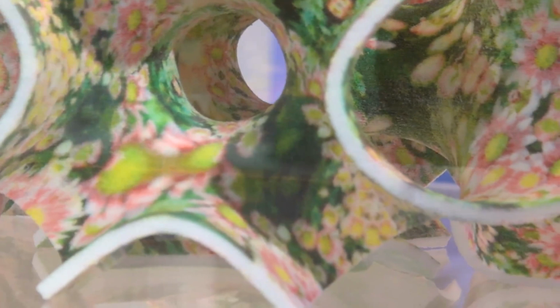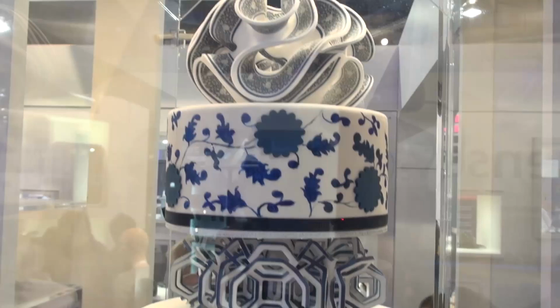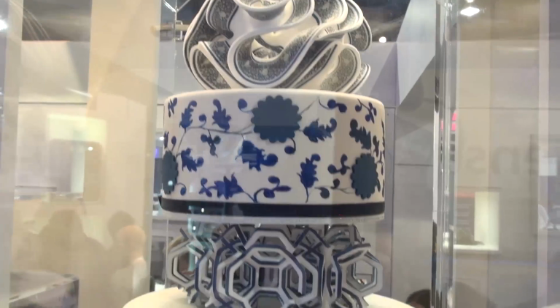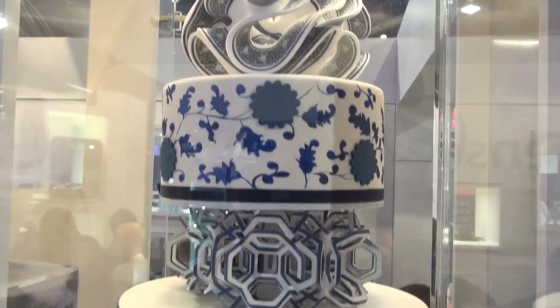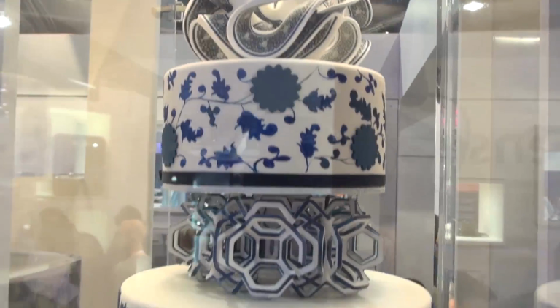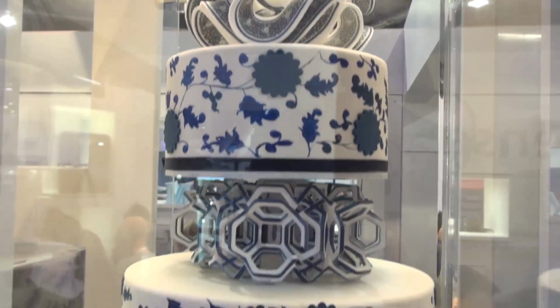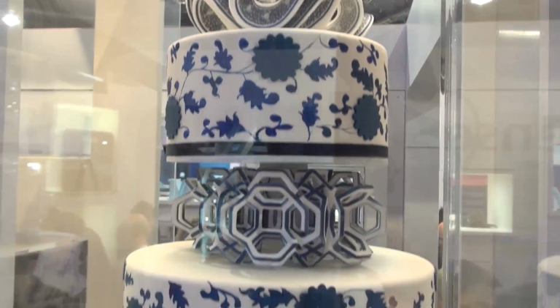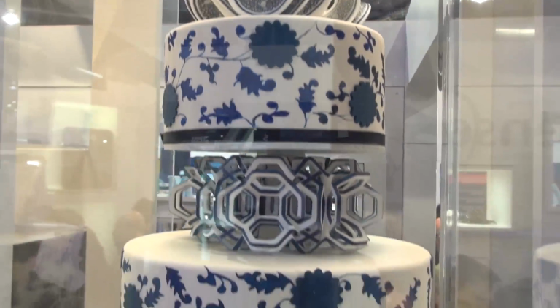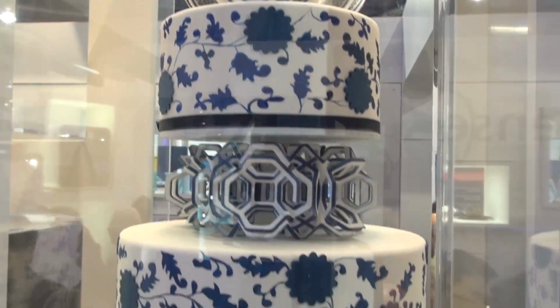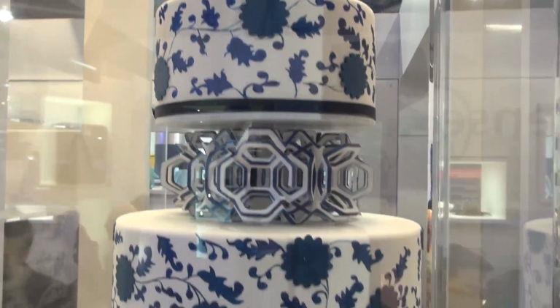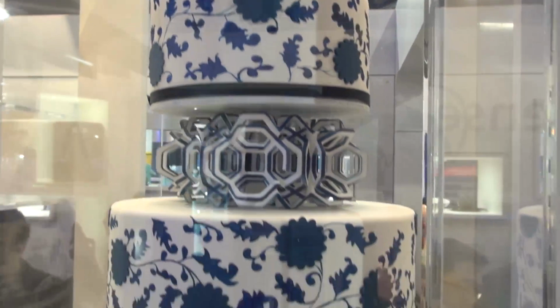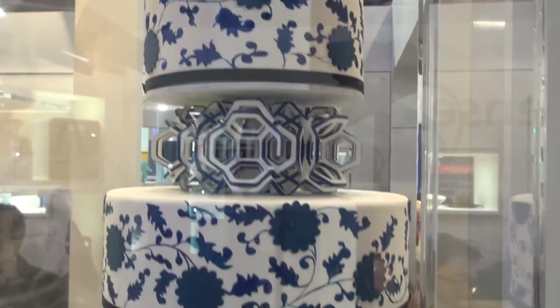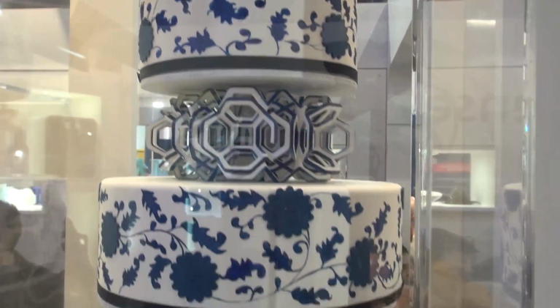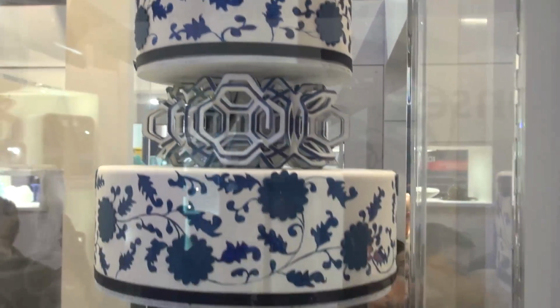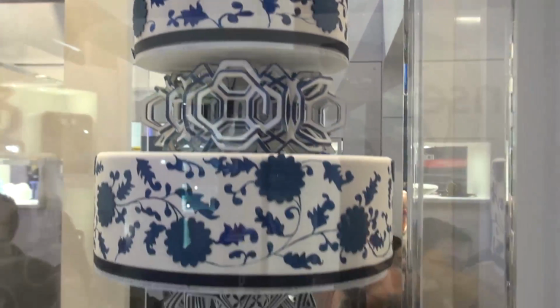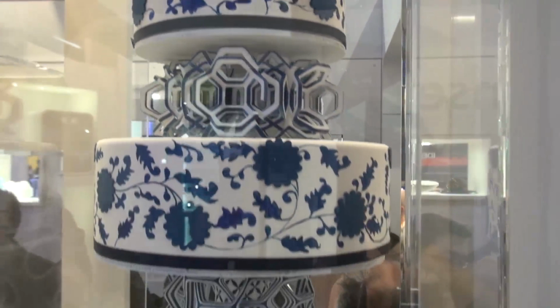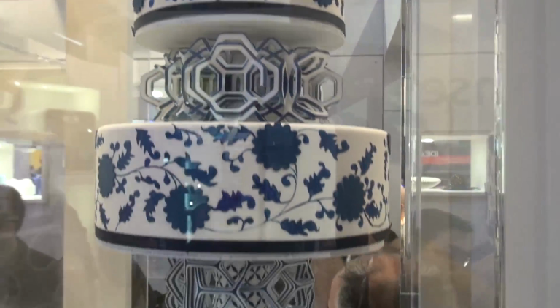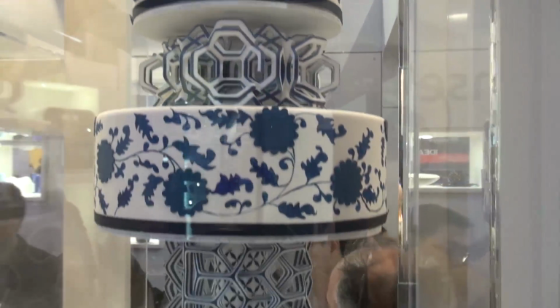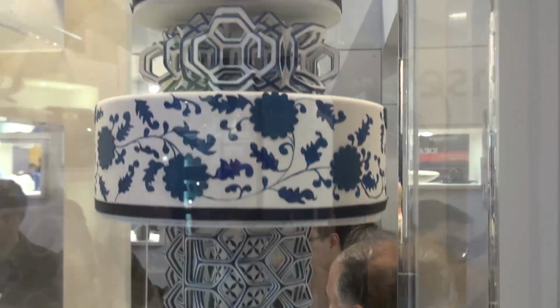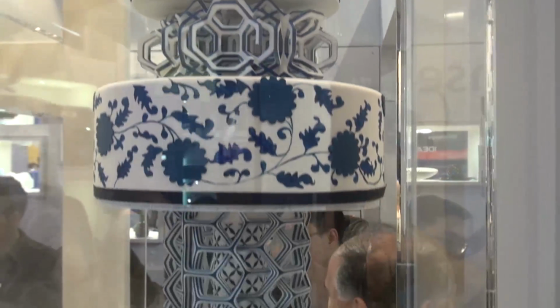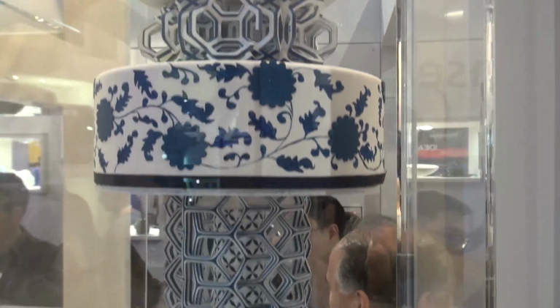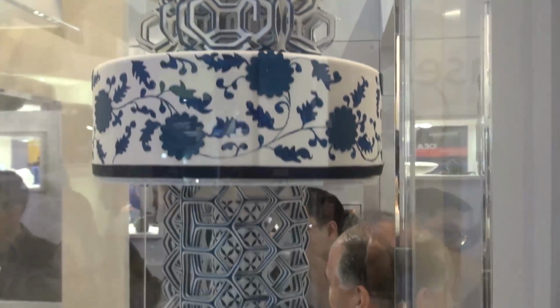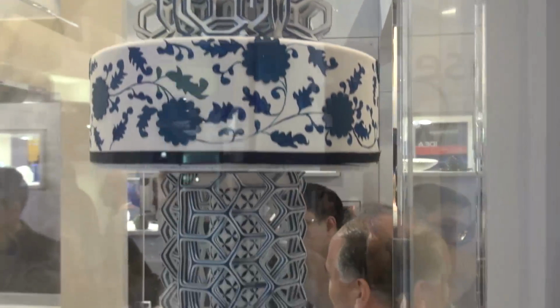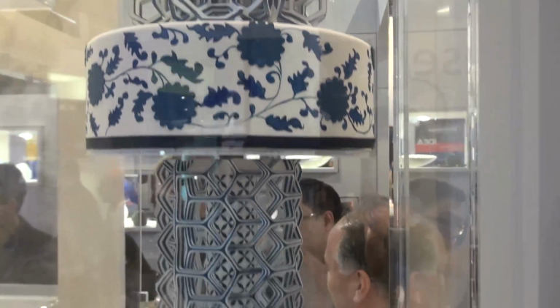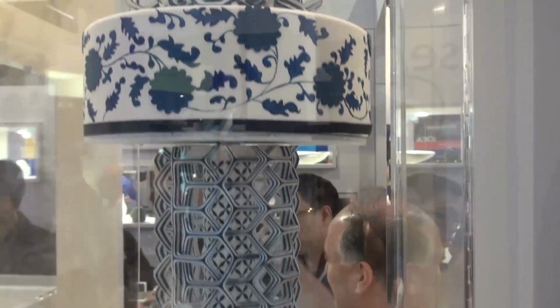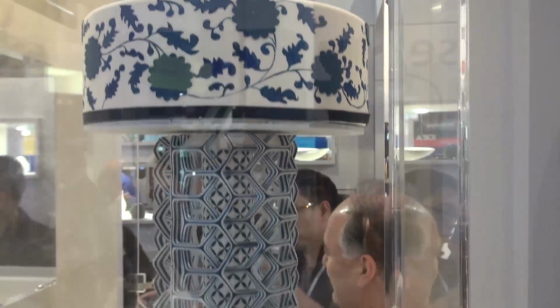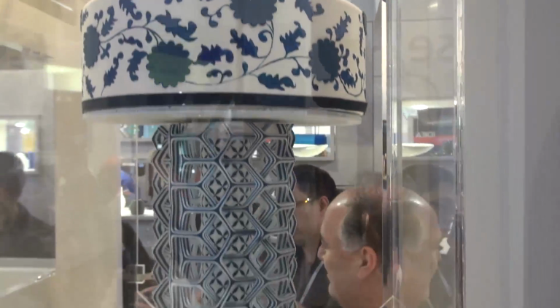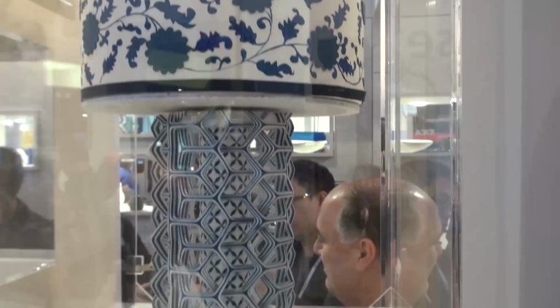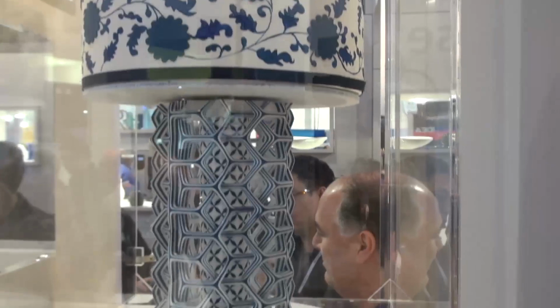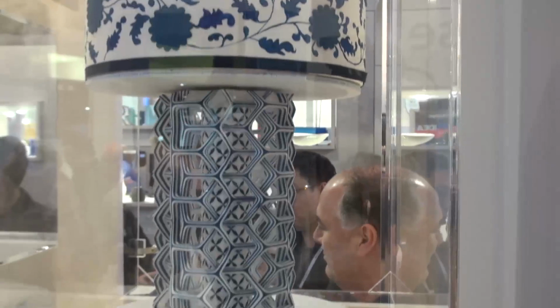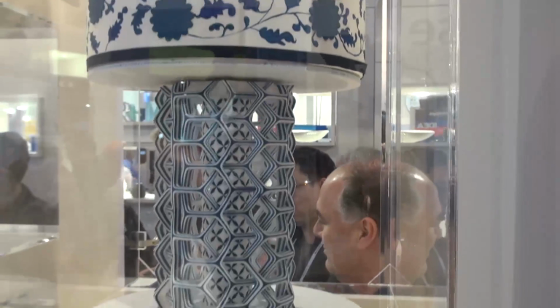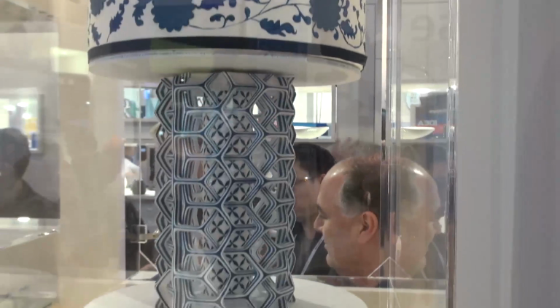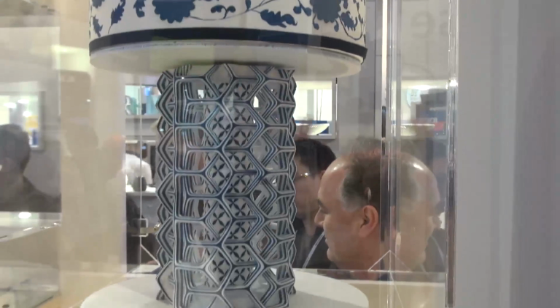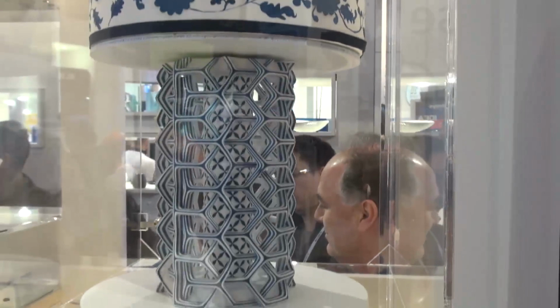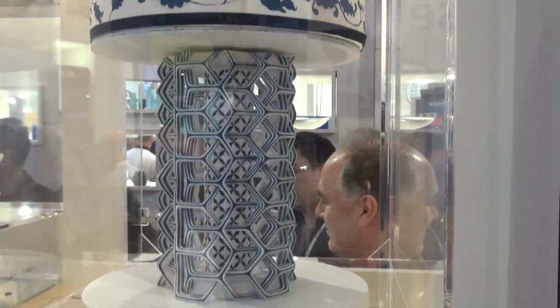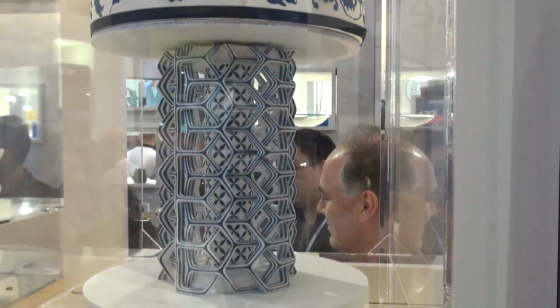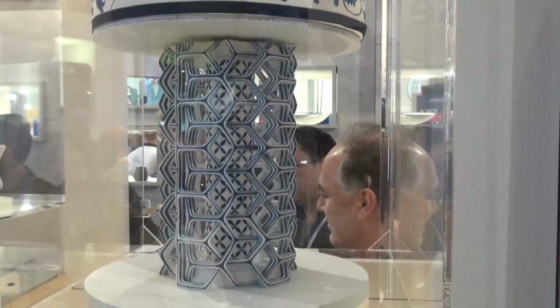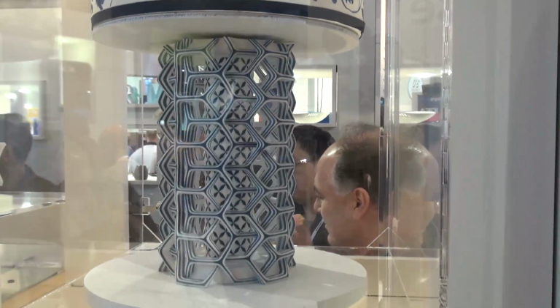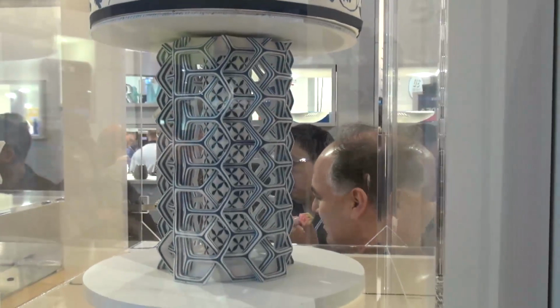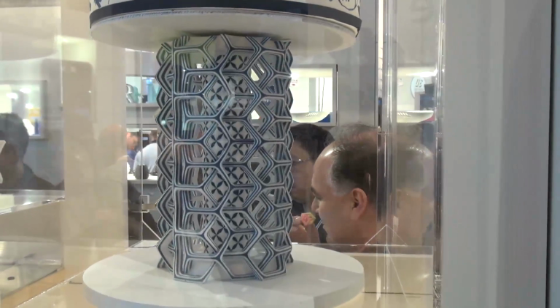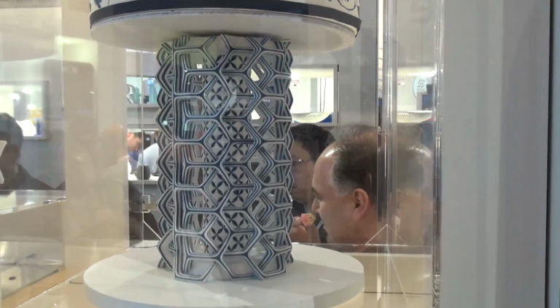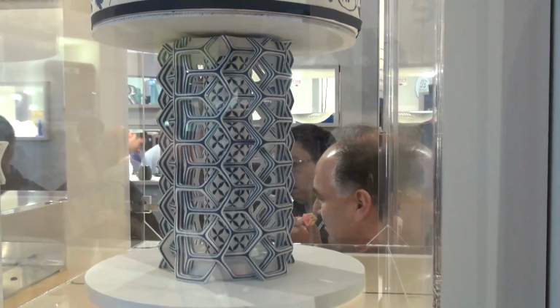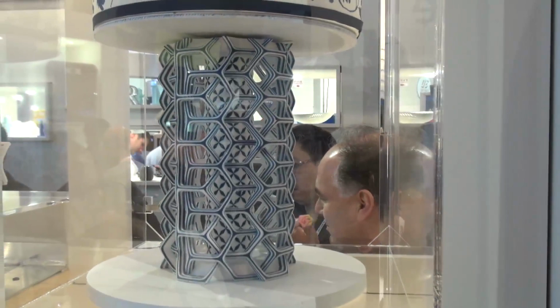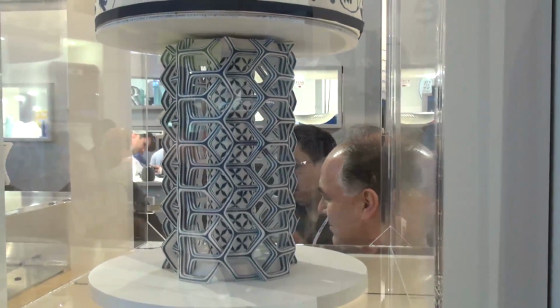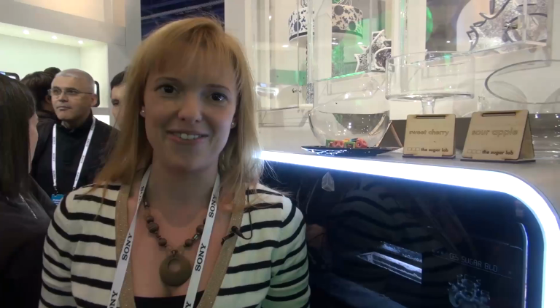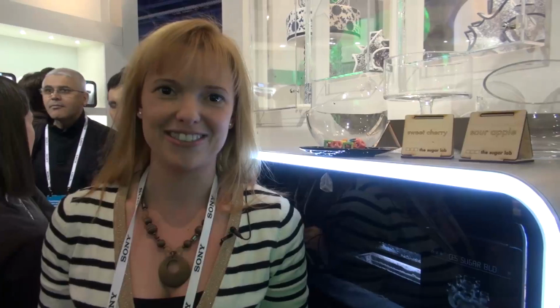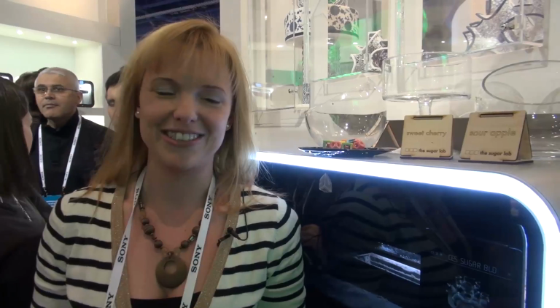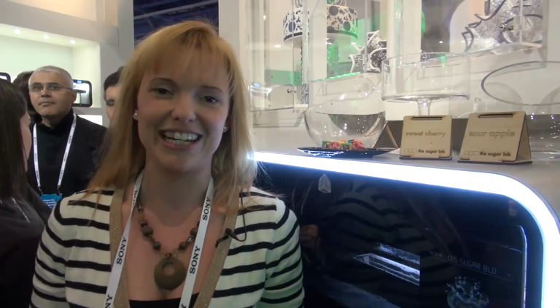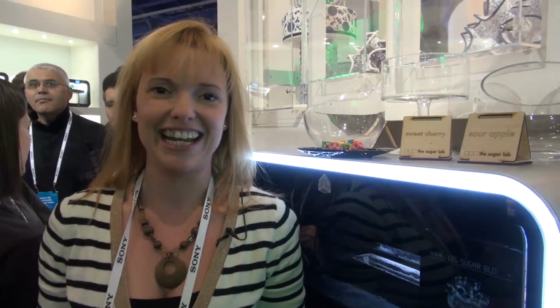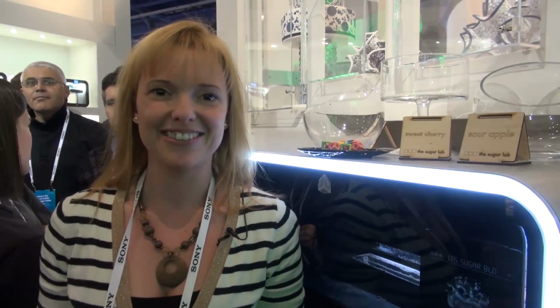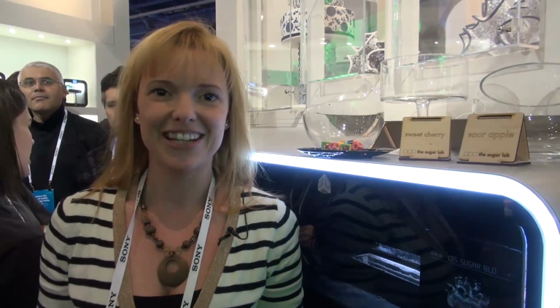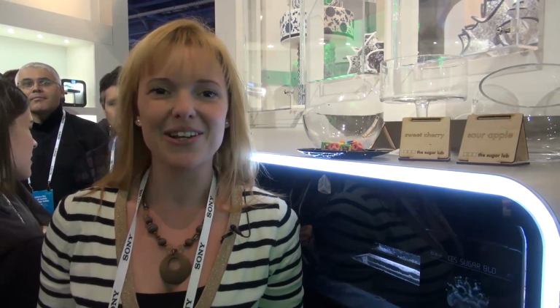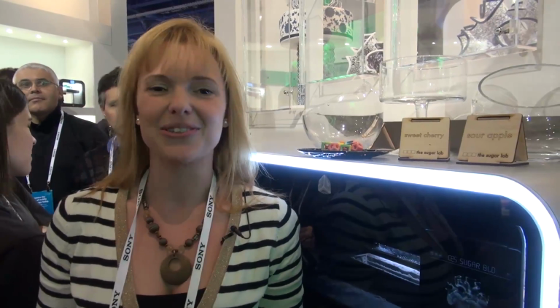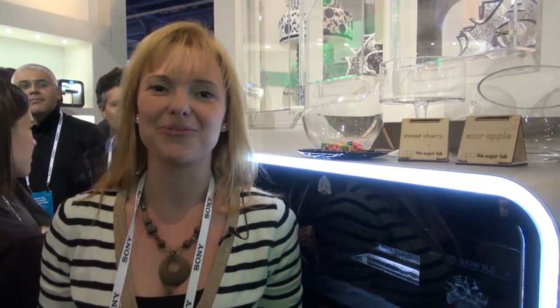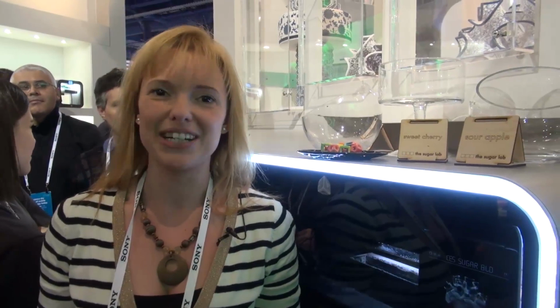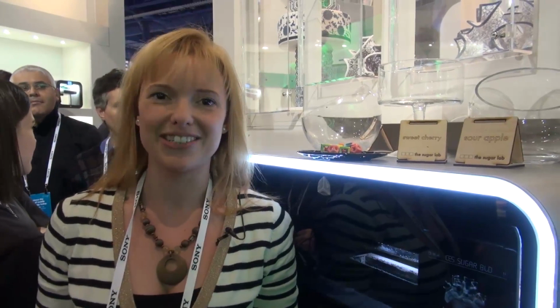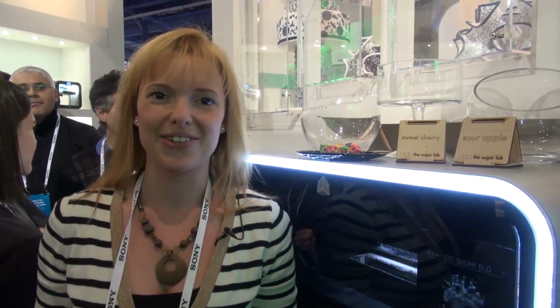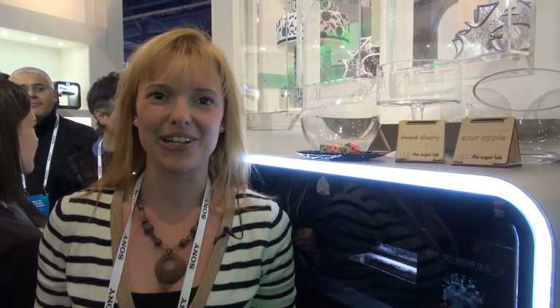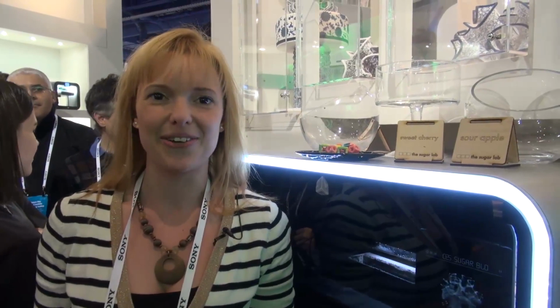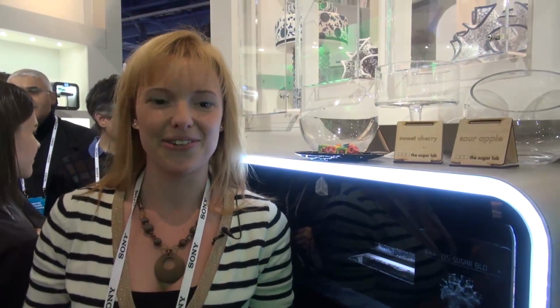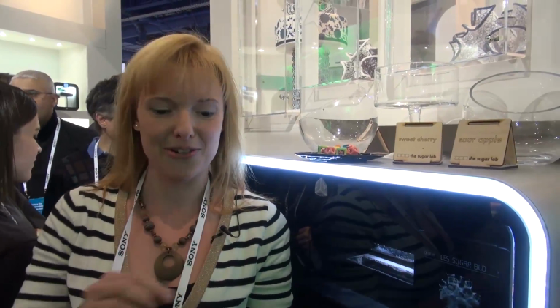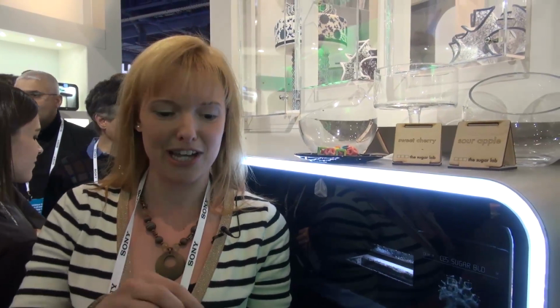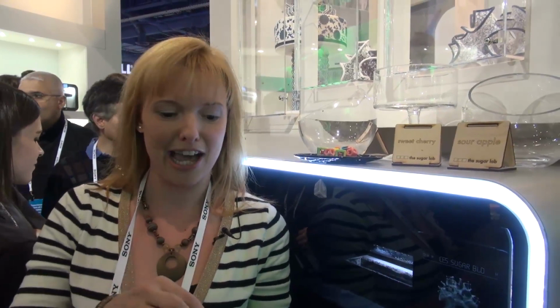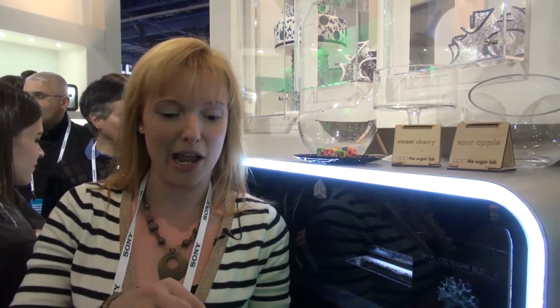So if you want to find out more about this ChefJet, or any other 3D printers that have been announced here at CES, go to which.co.uk.